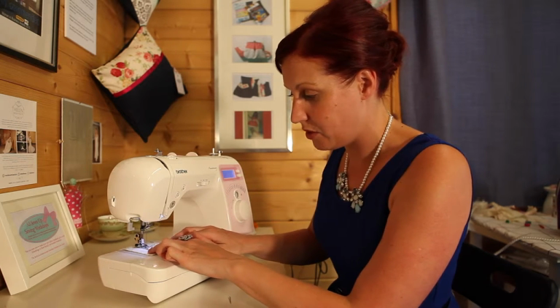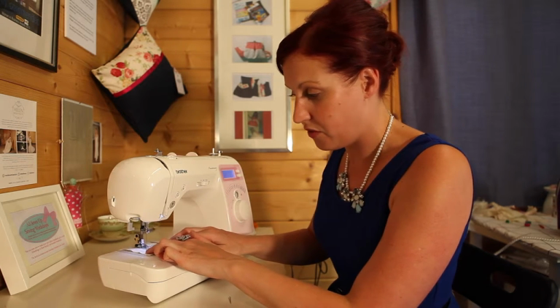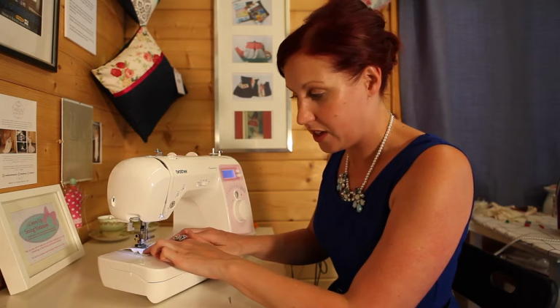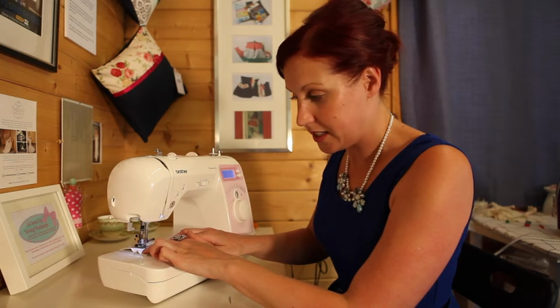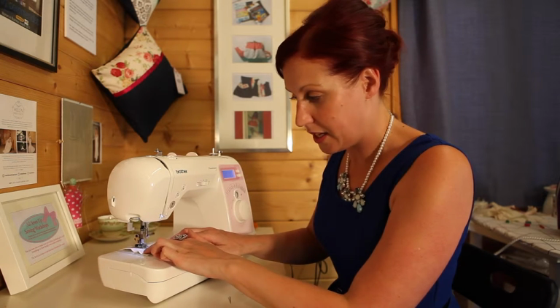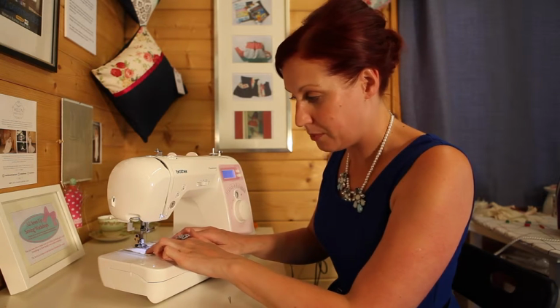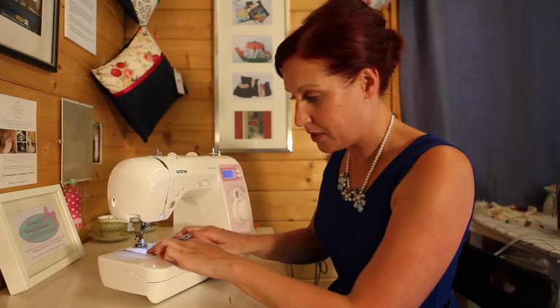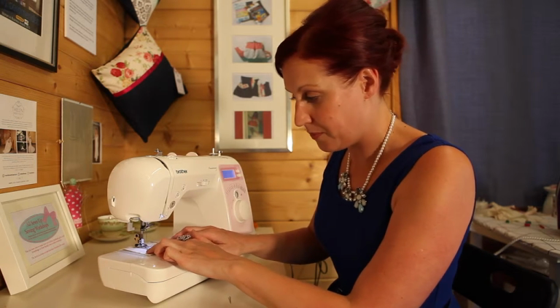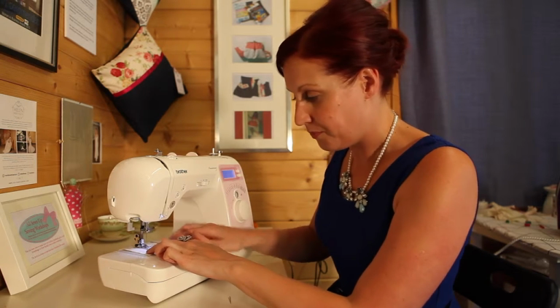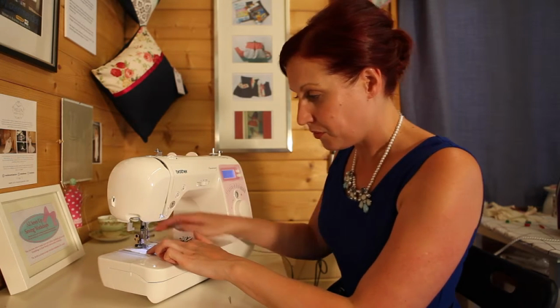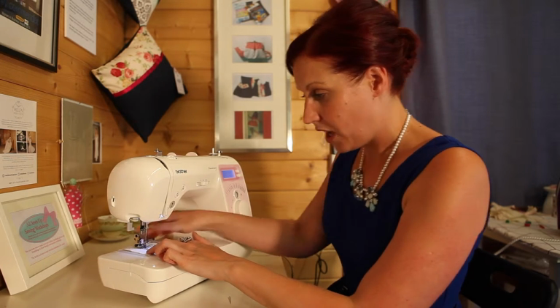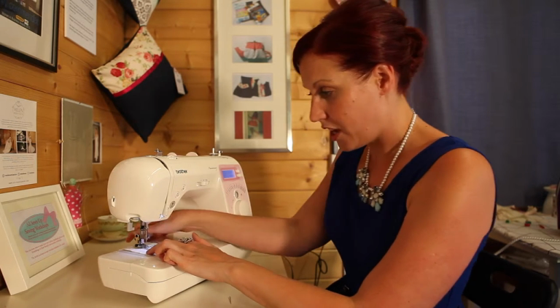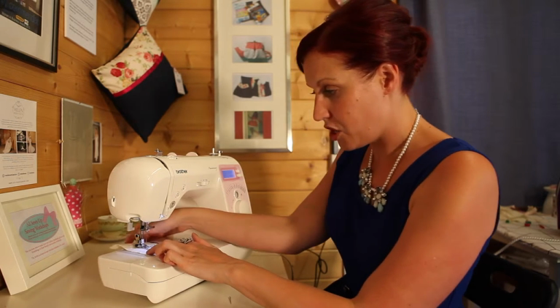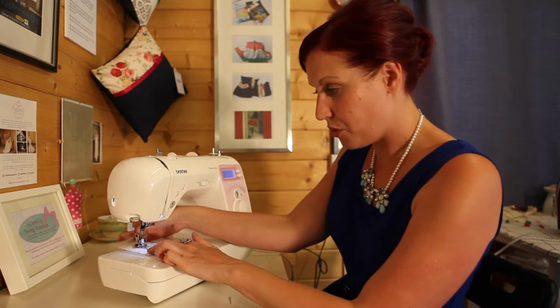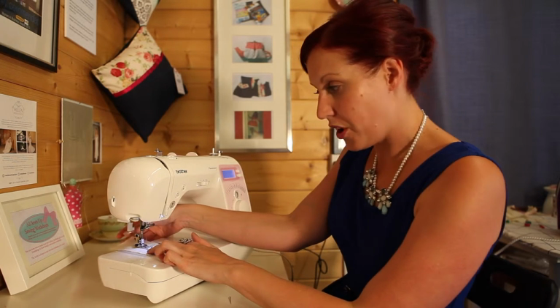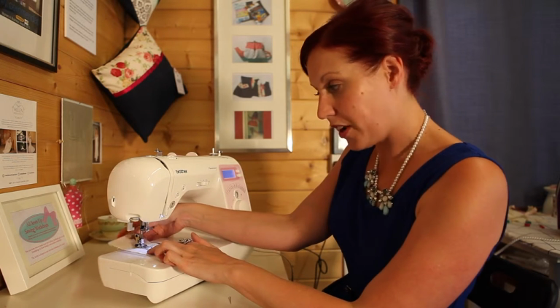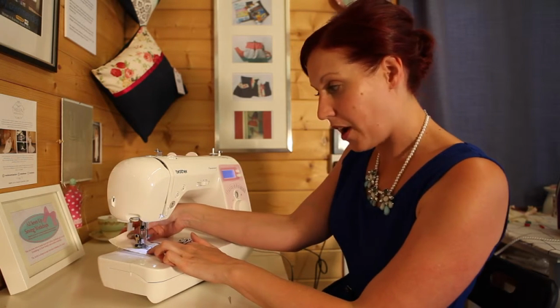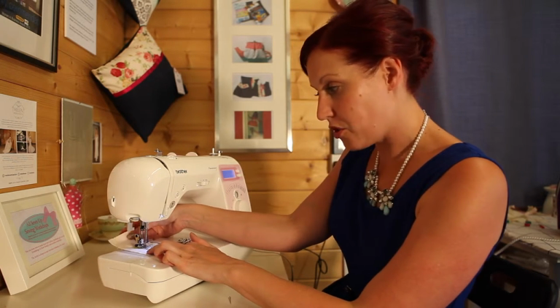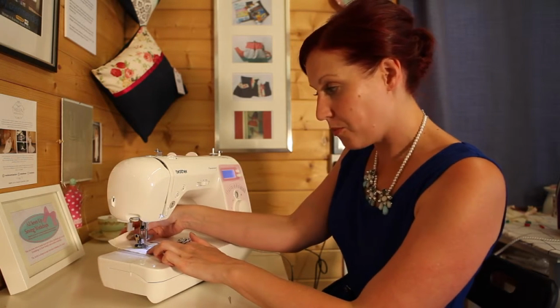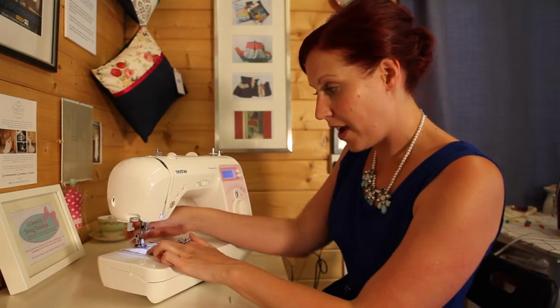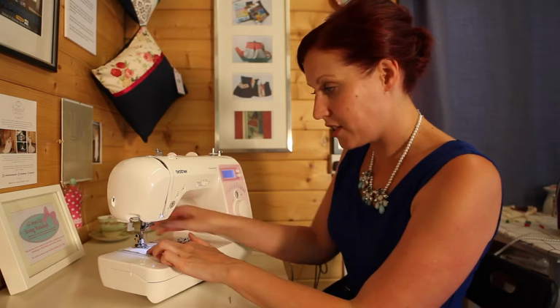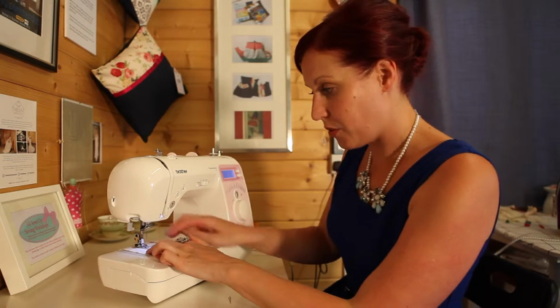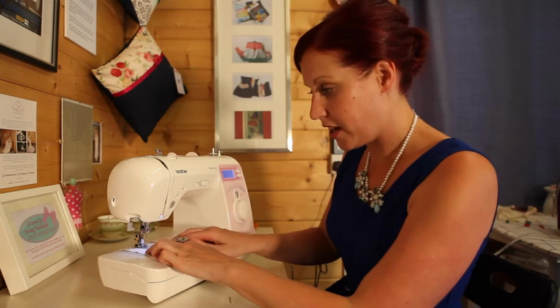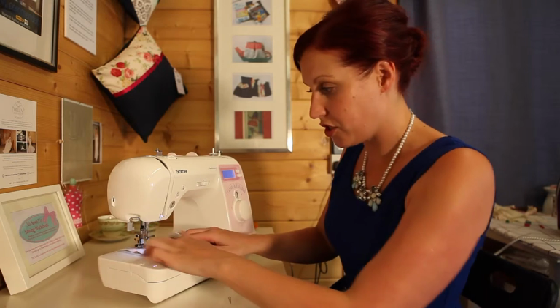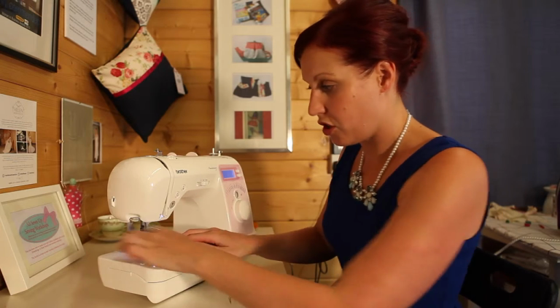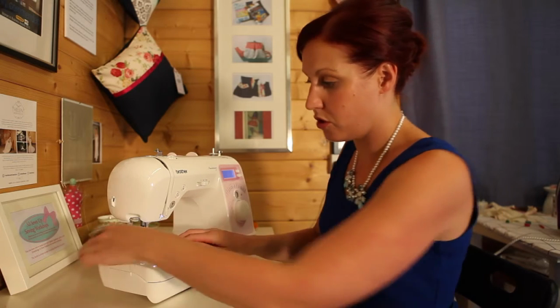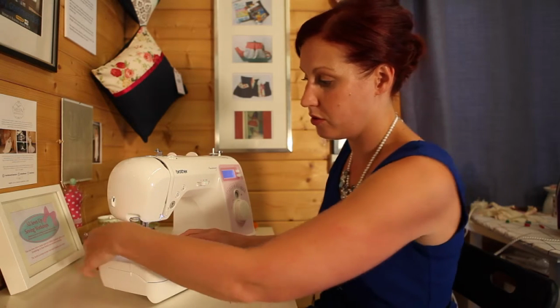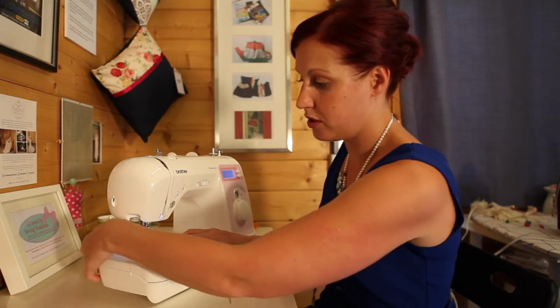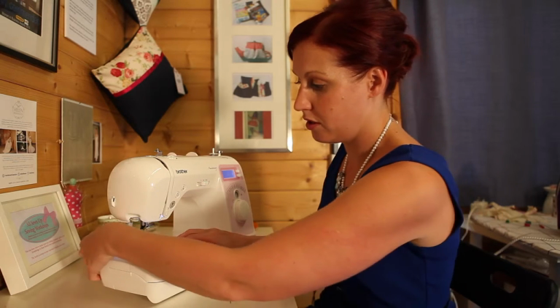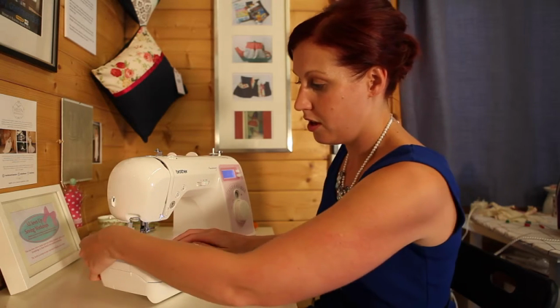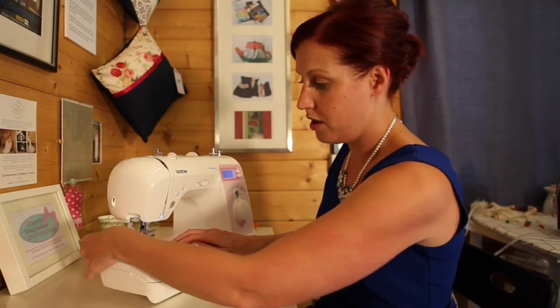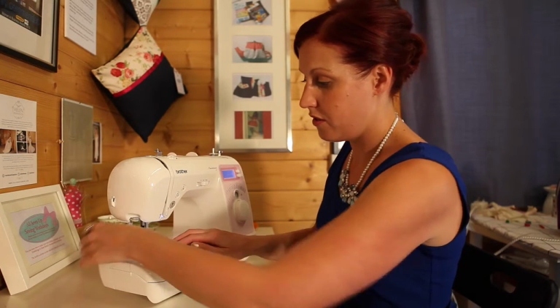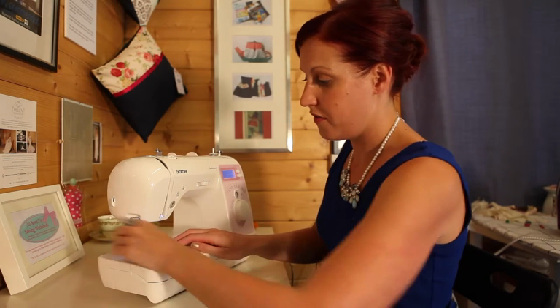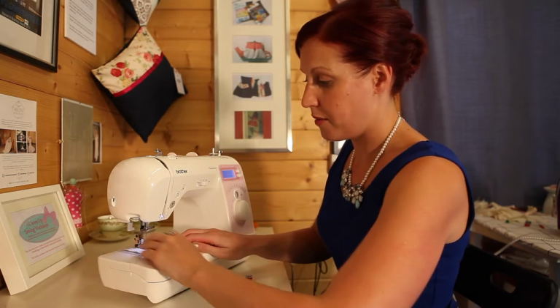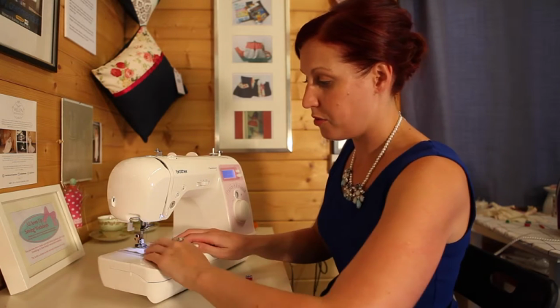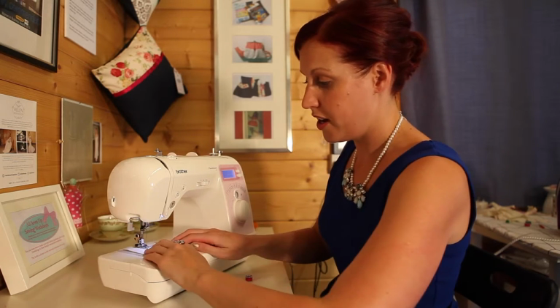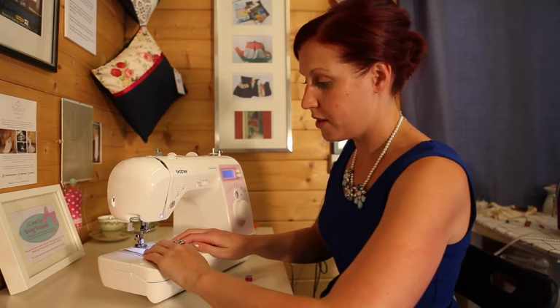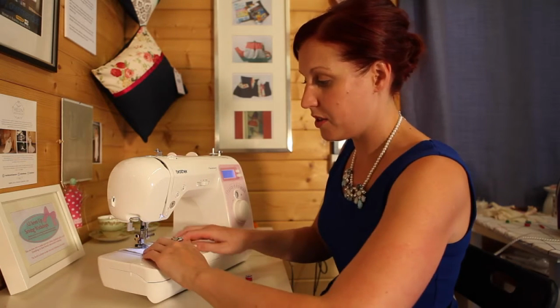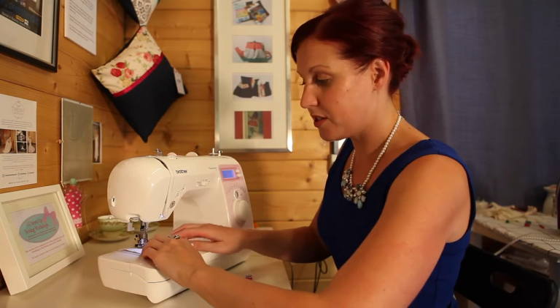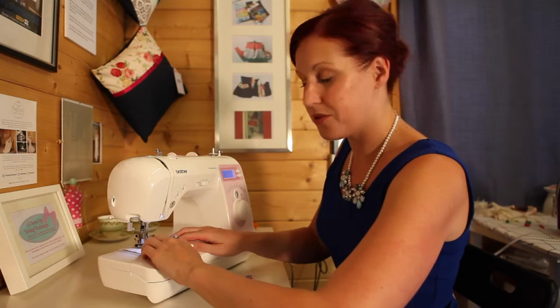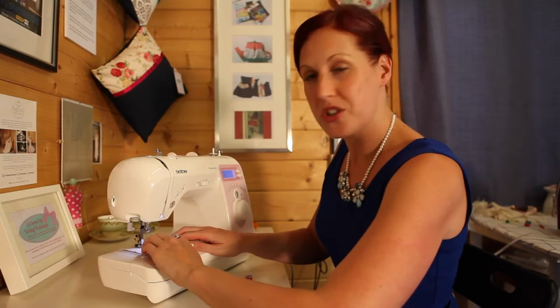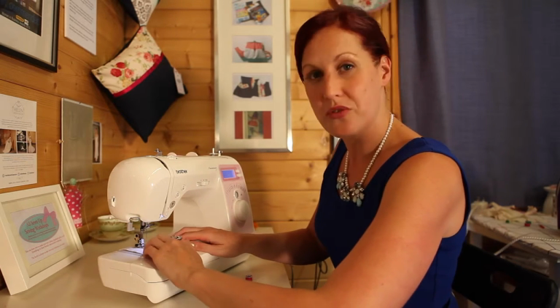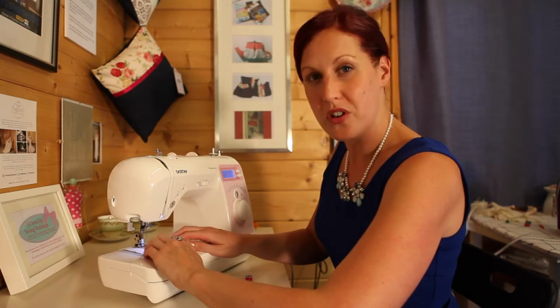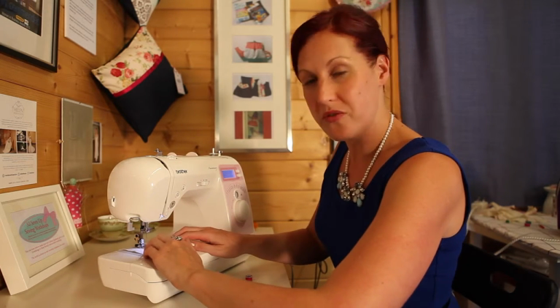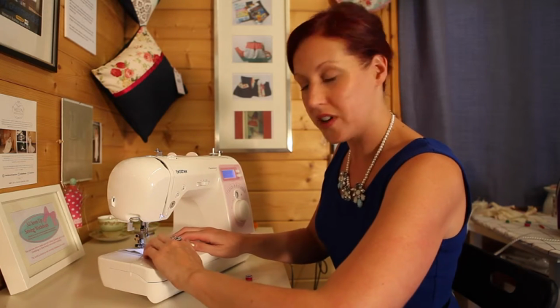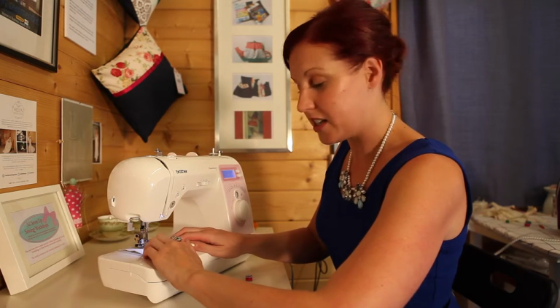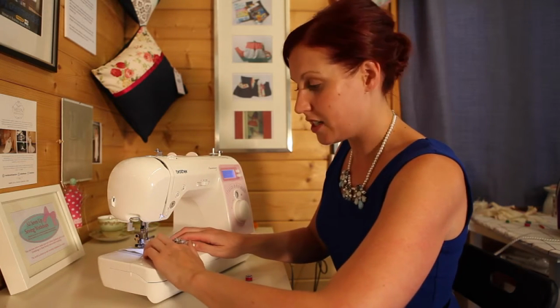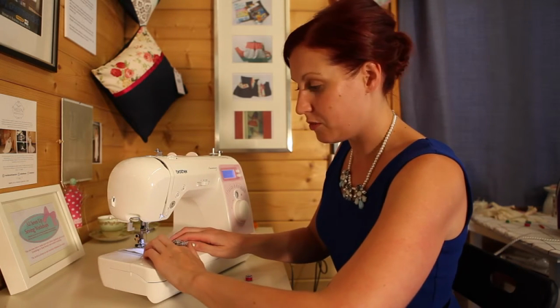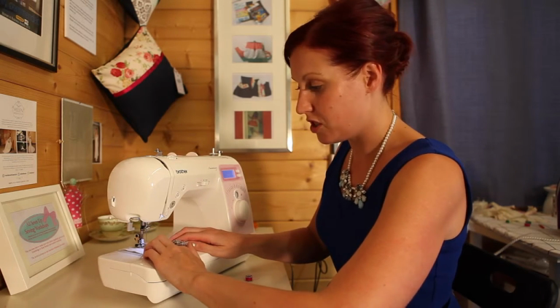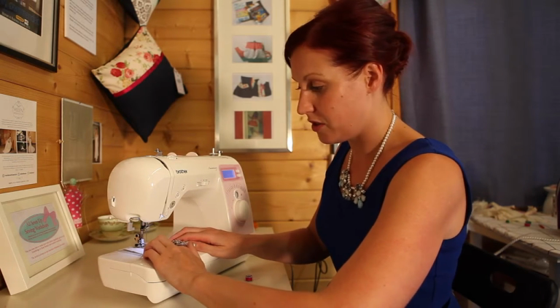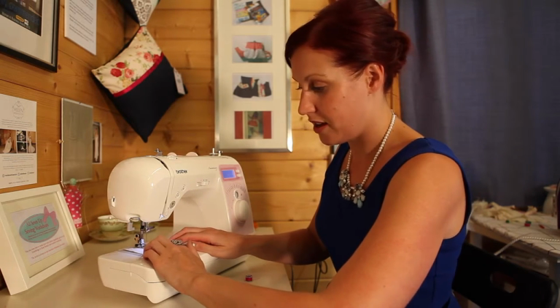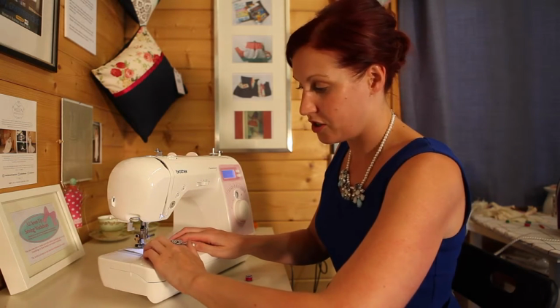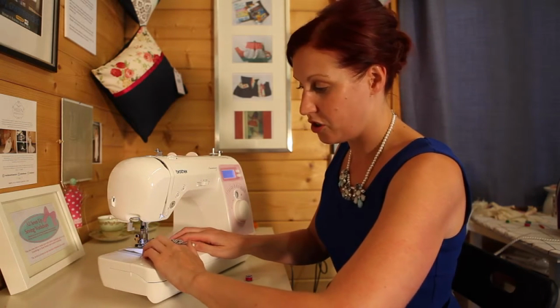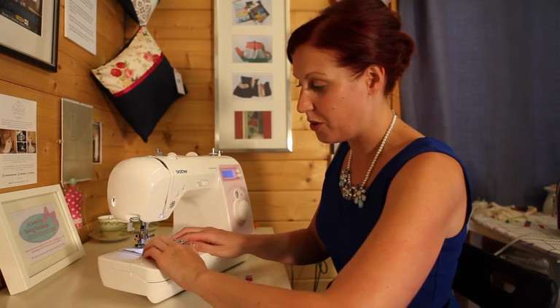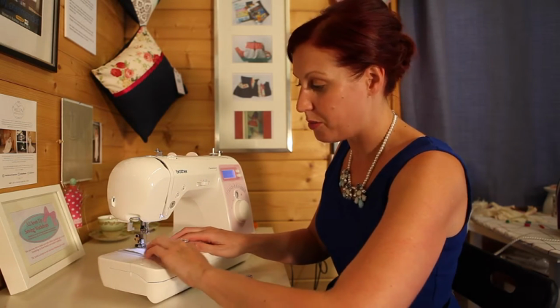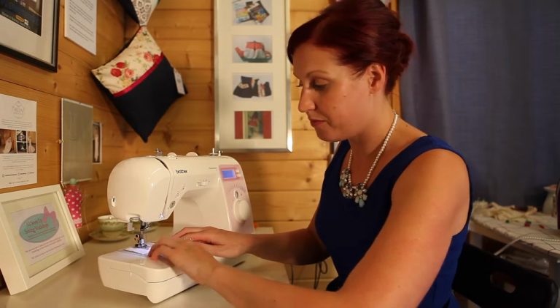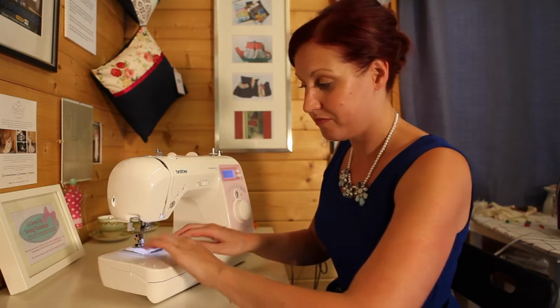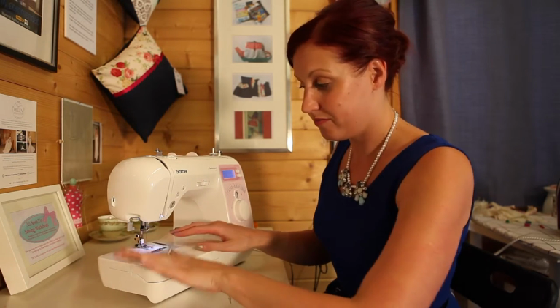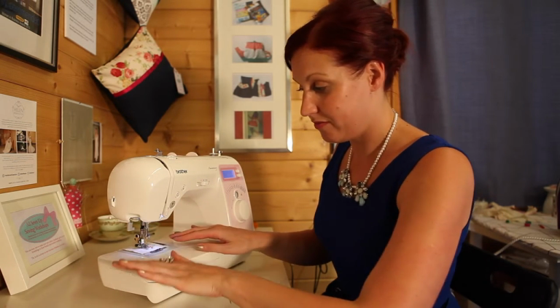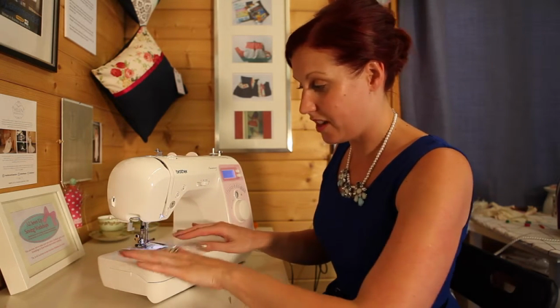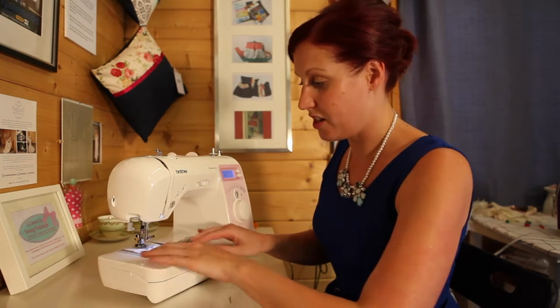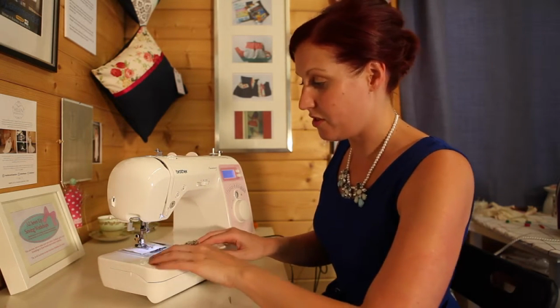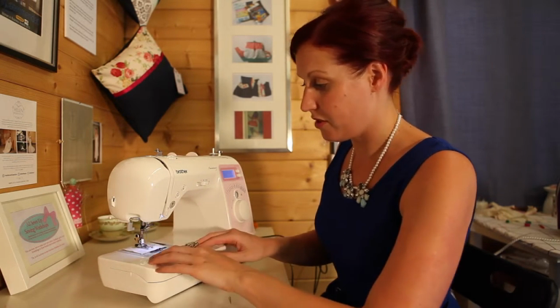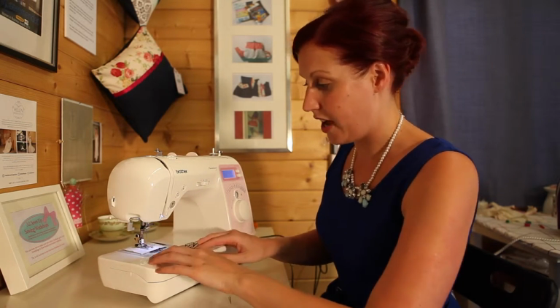You shouldn't be holding anything down — you should just be very loosely guiding the fabric with your fingertips. You'll work out your best way to hold the fabric, but as long as you've got your fingertips doing that job, you're okay.